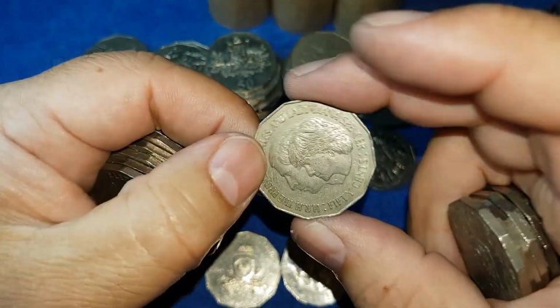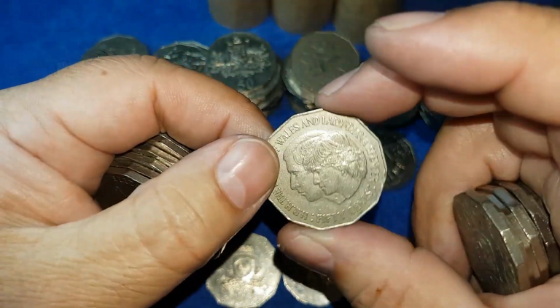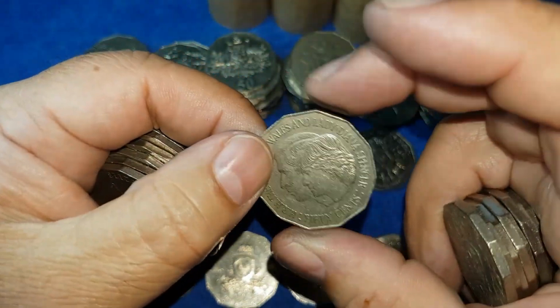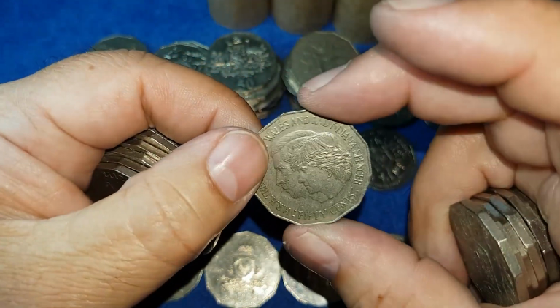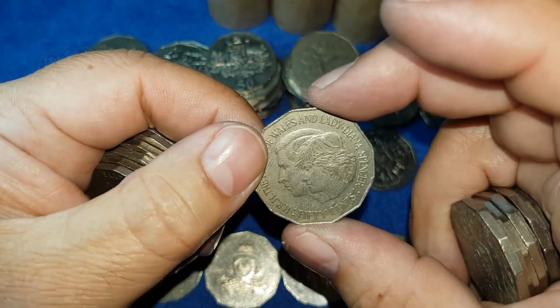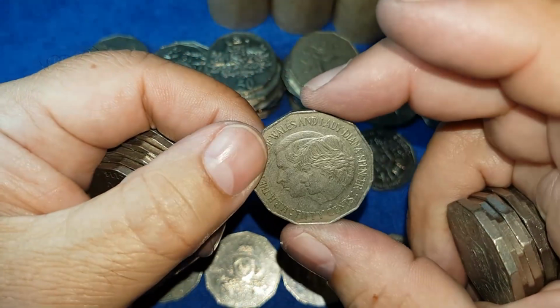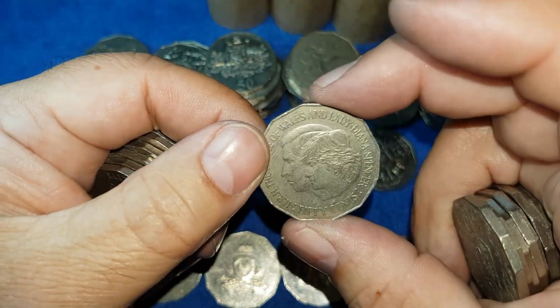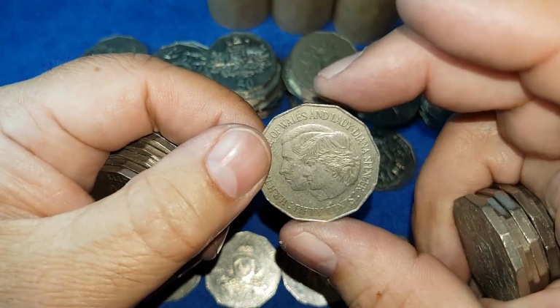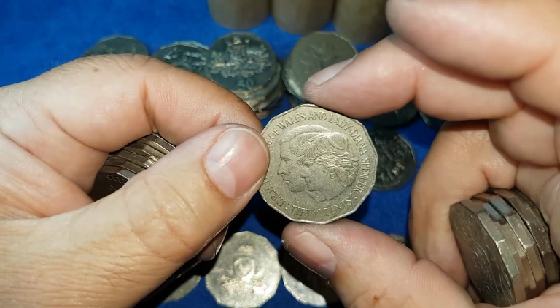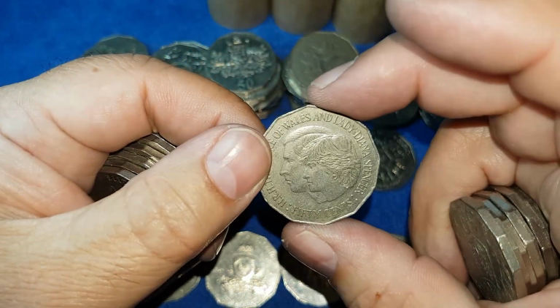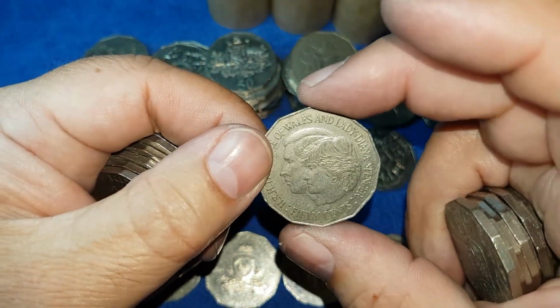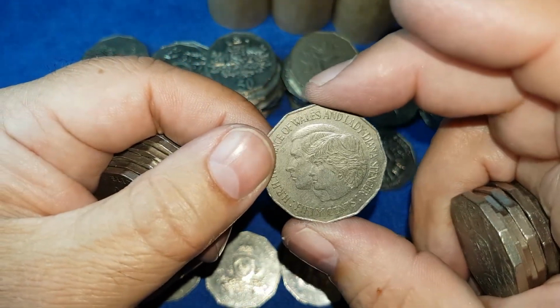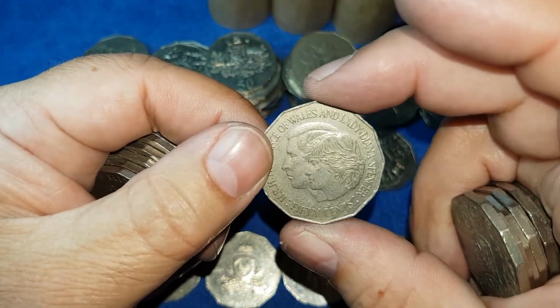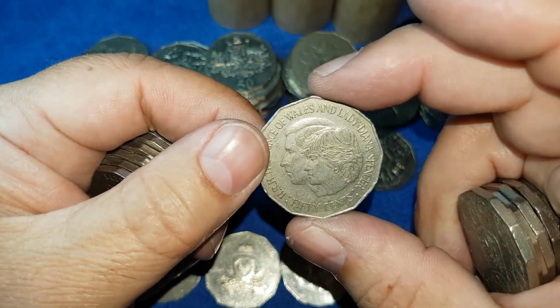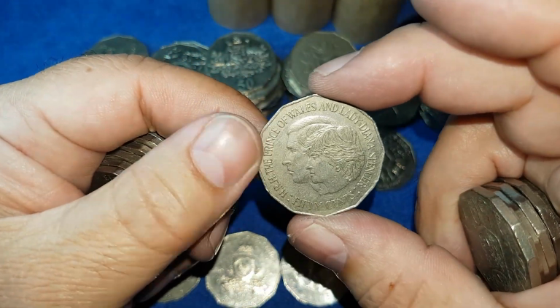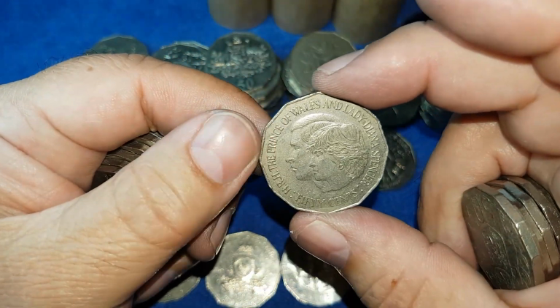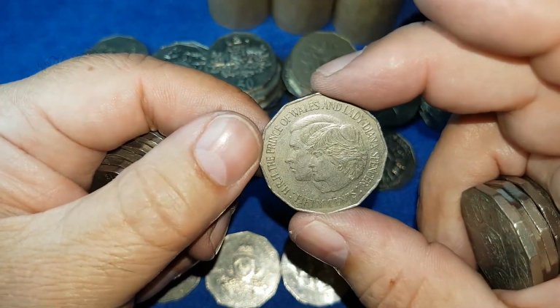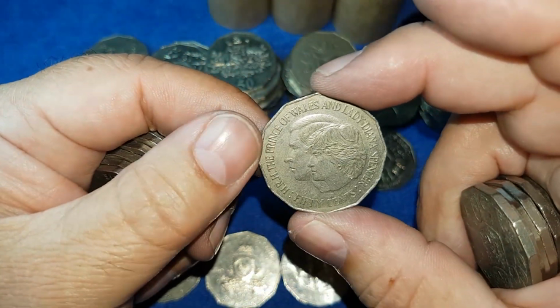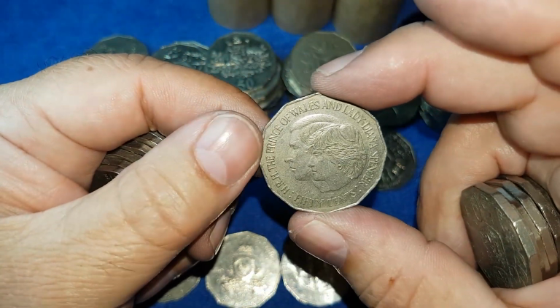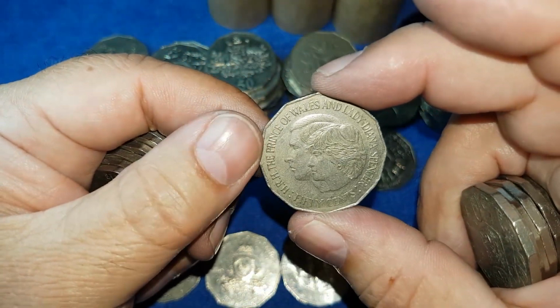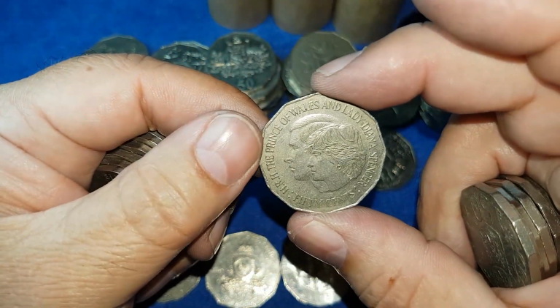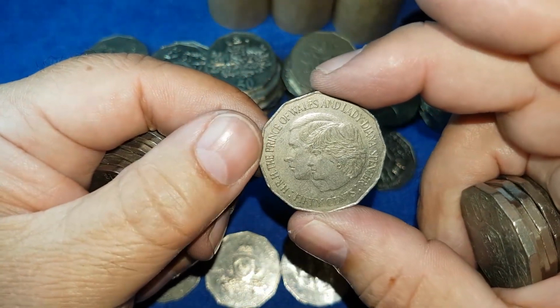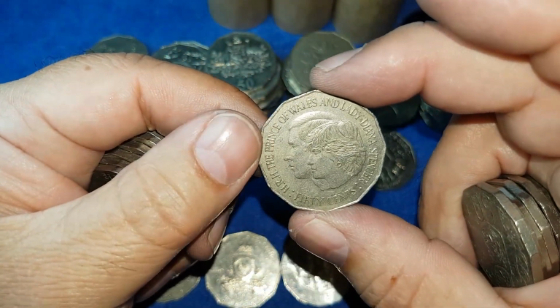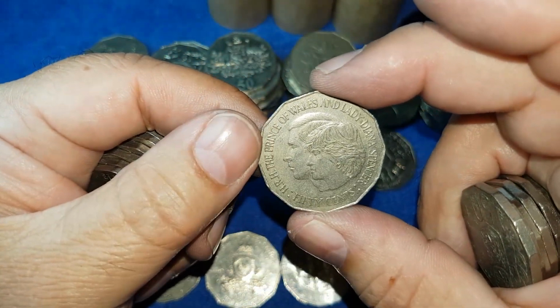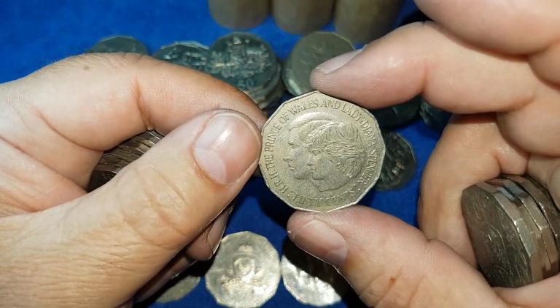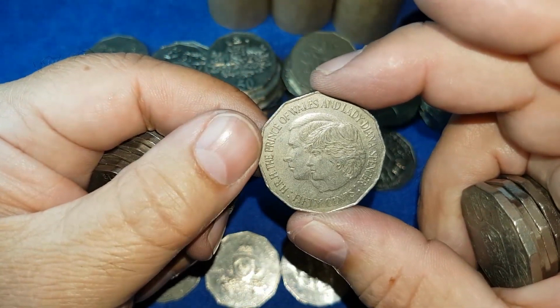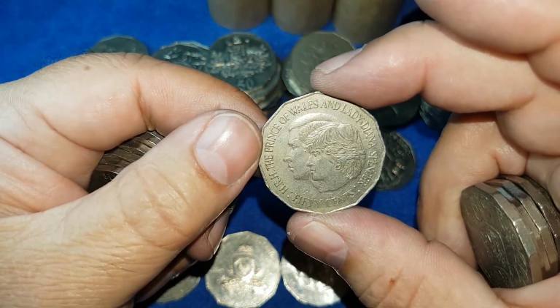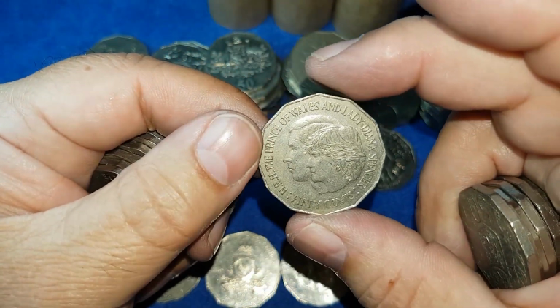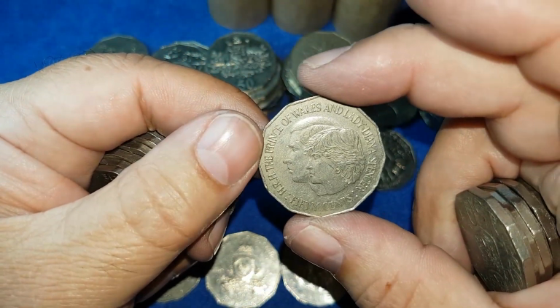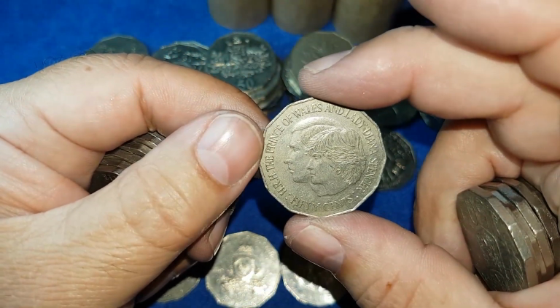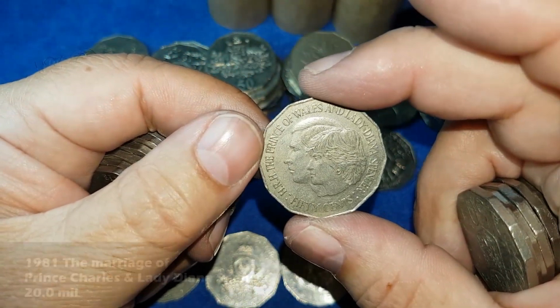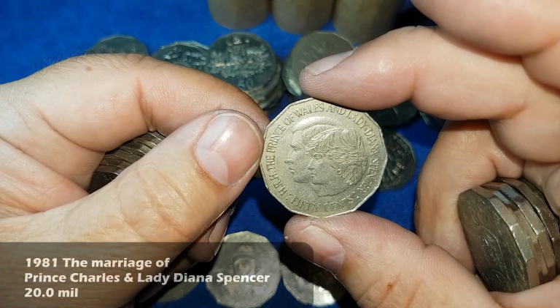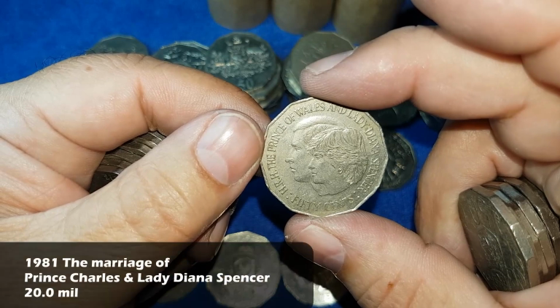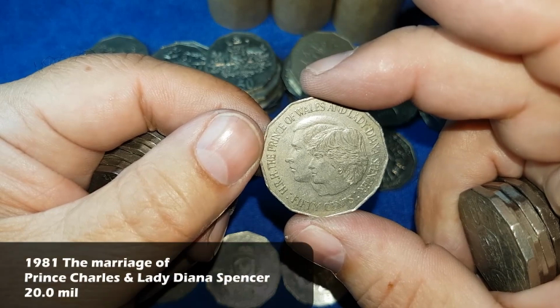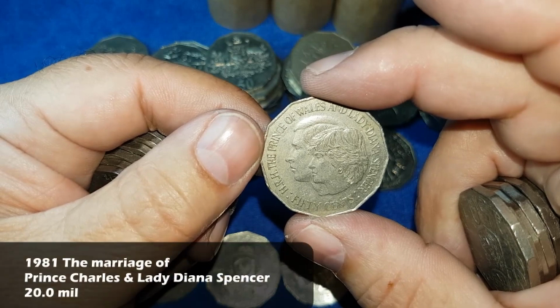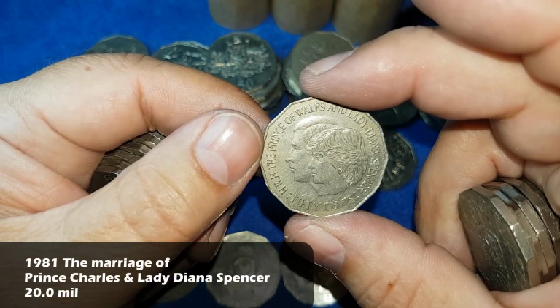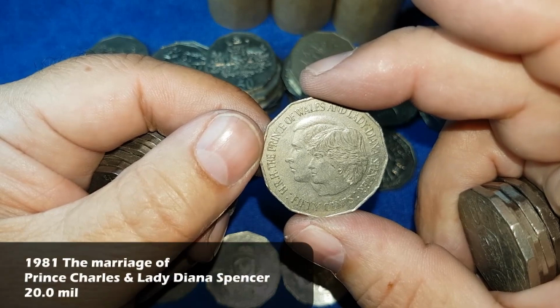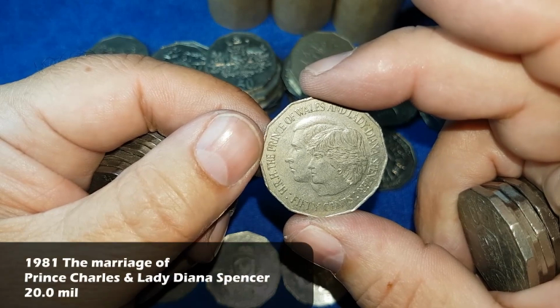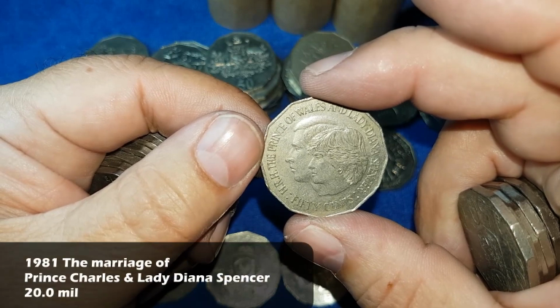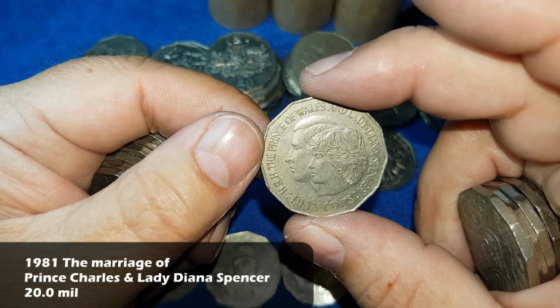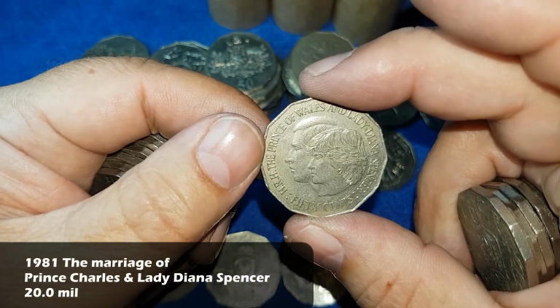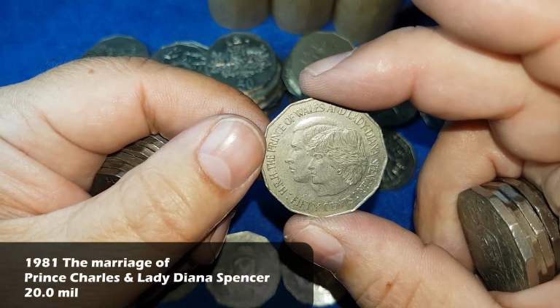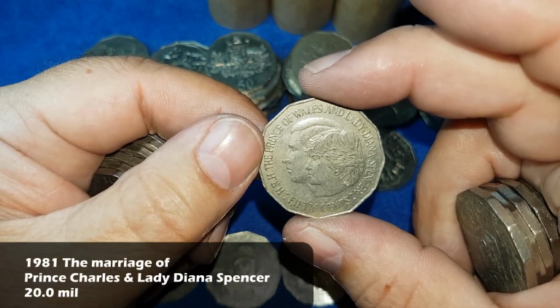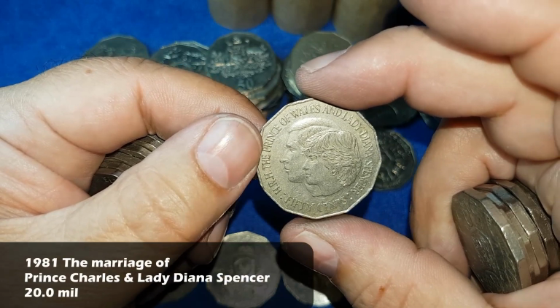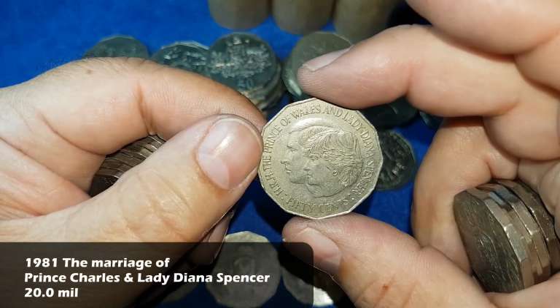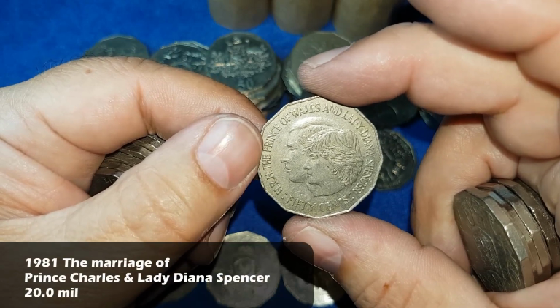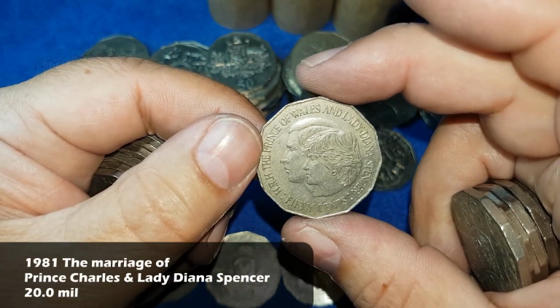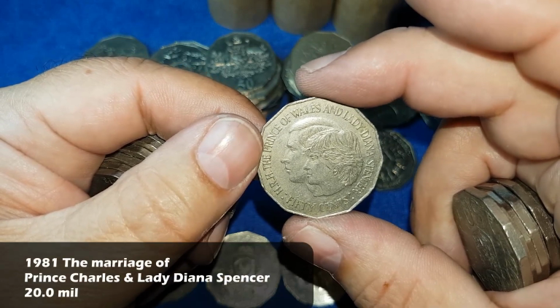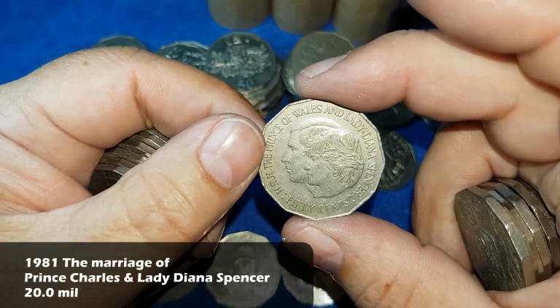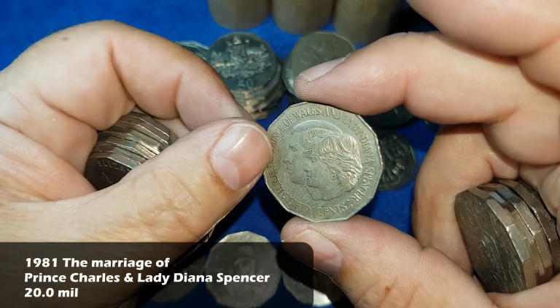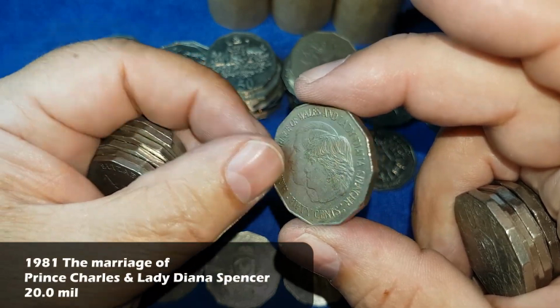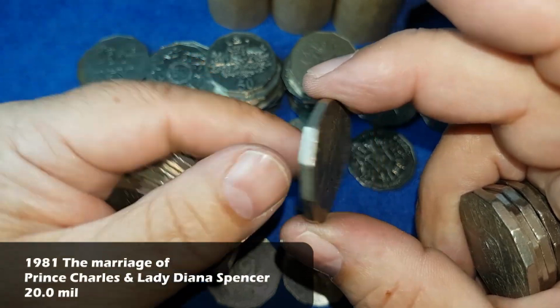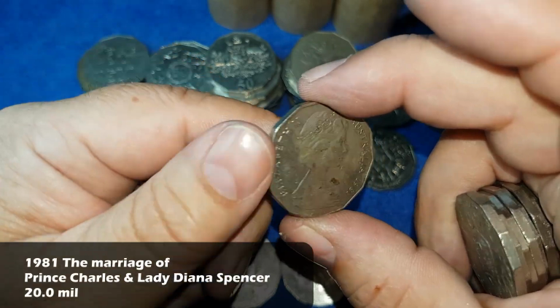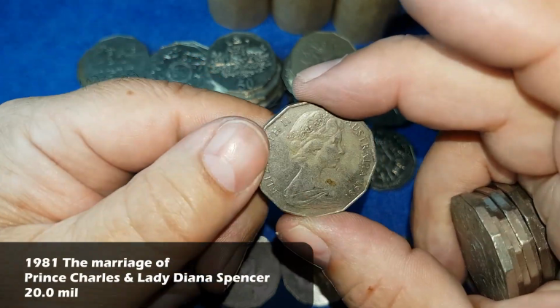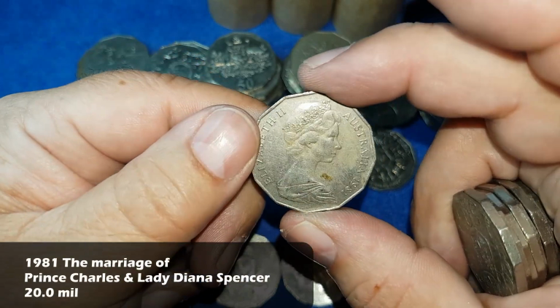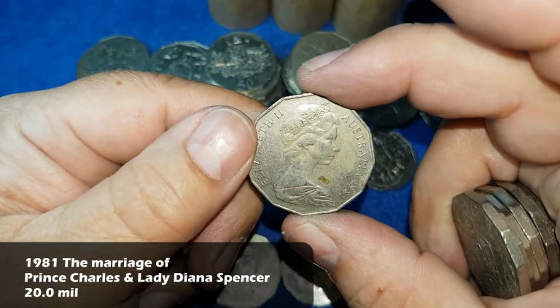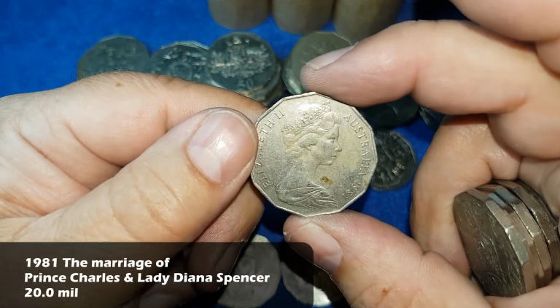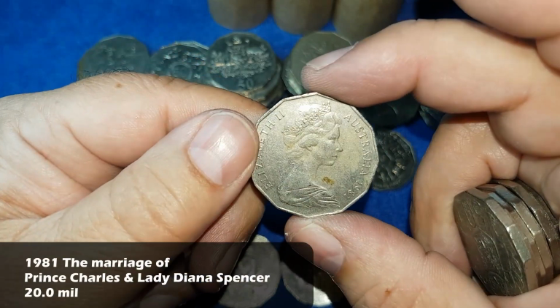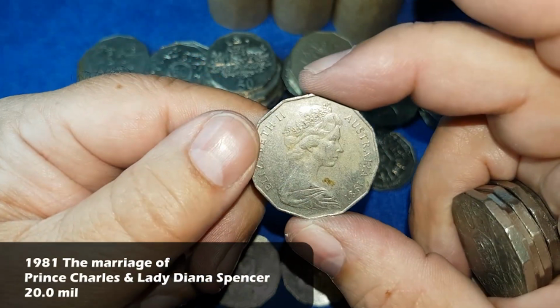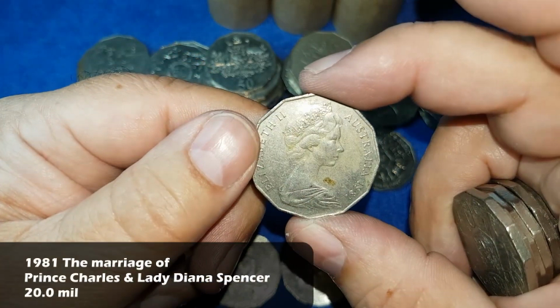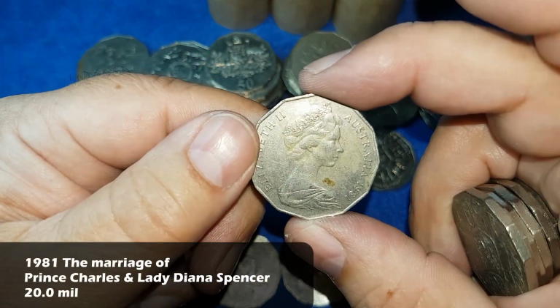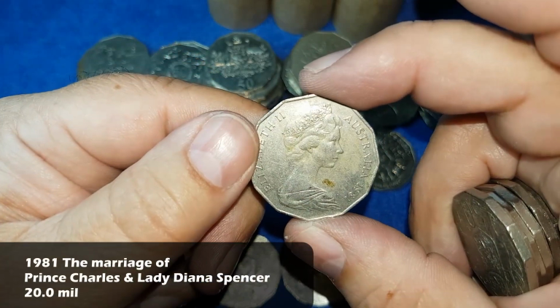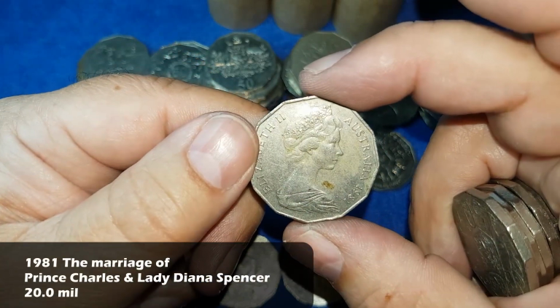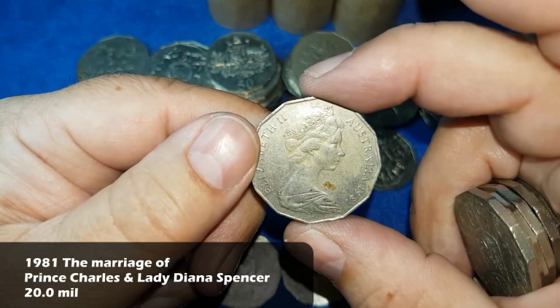And for 1981, for the first time today, we have the Prince Charles and Lady Diana Spencer wedding commemoration coin.